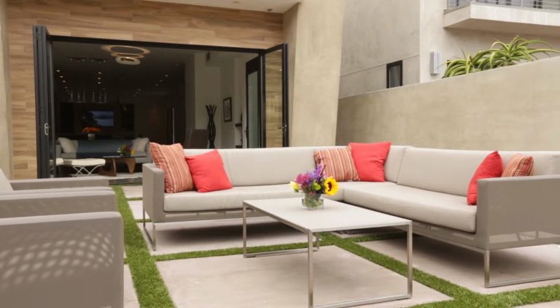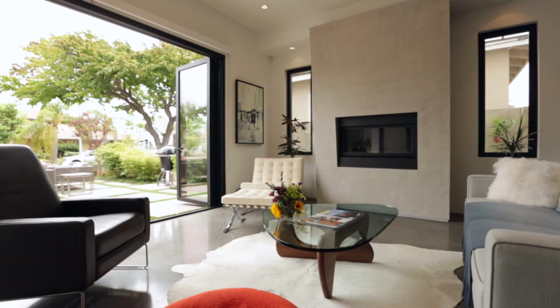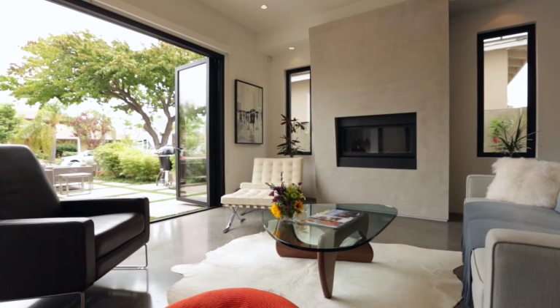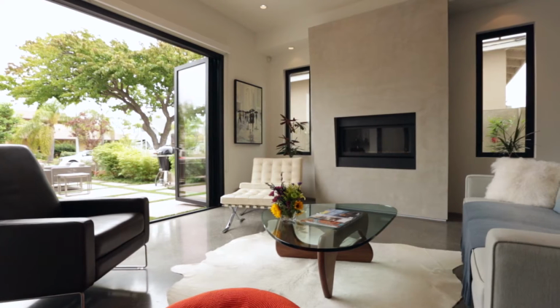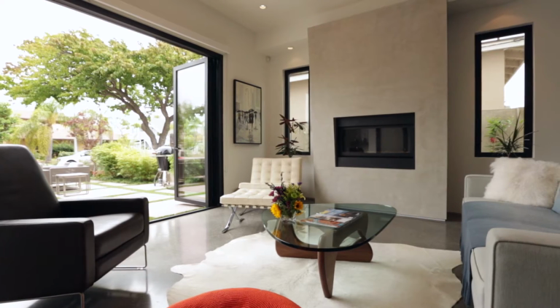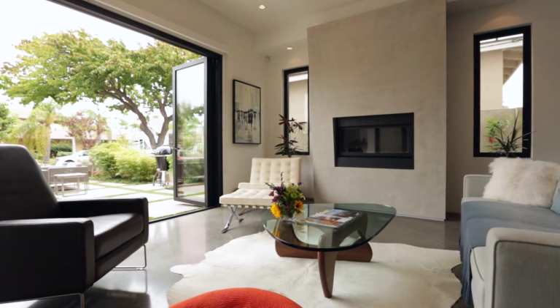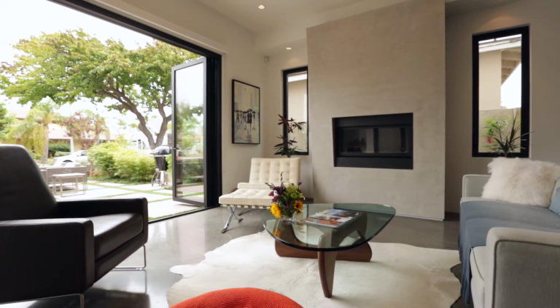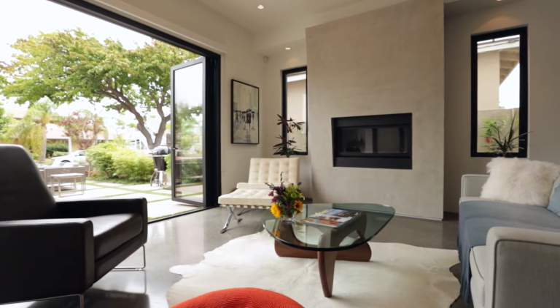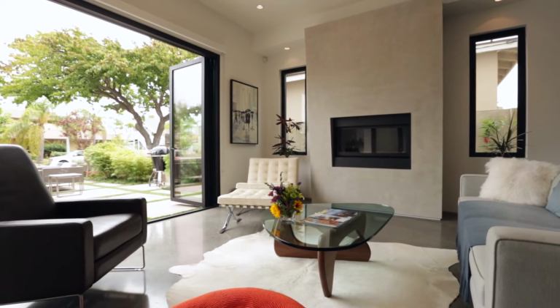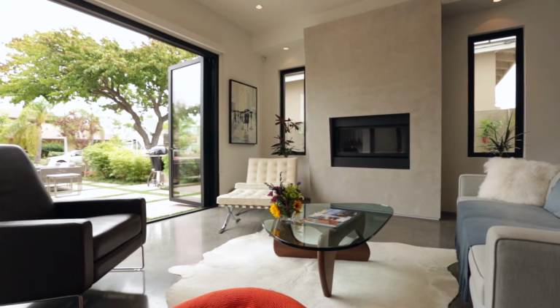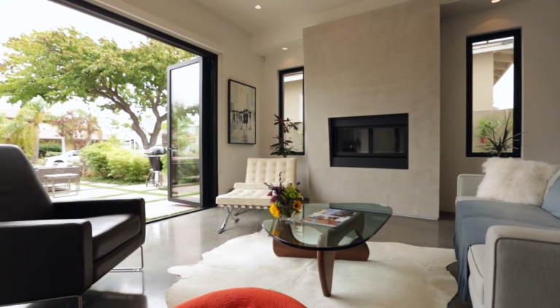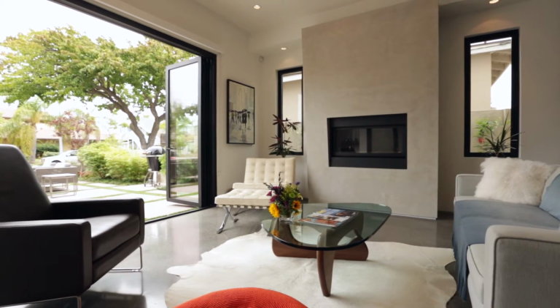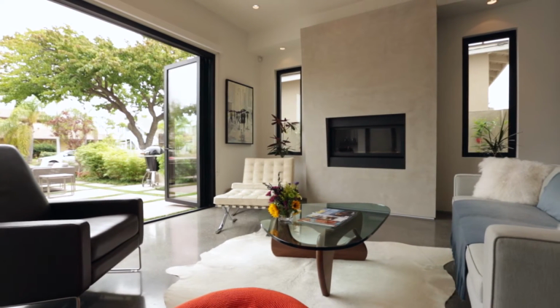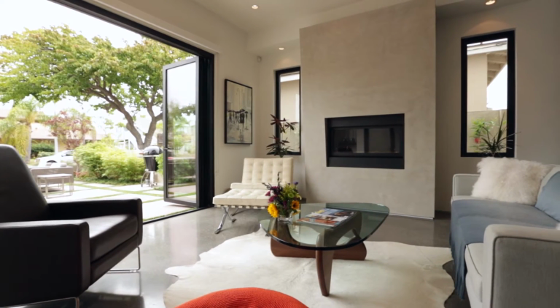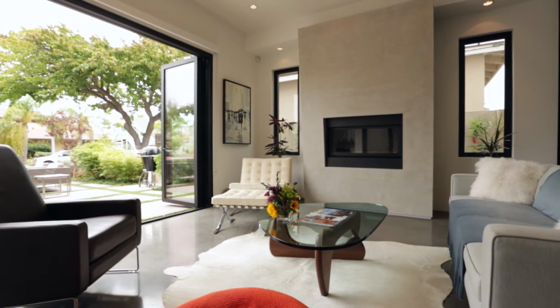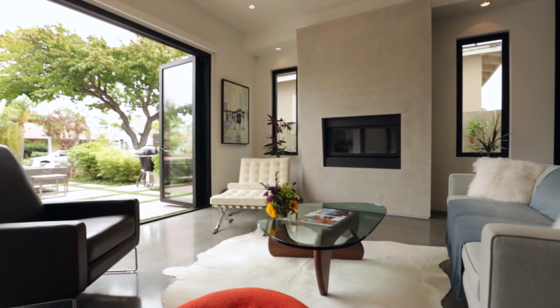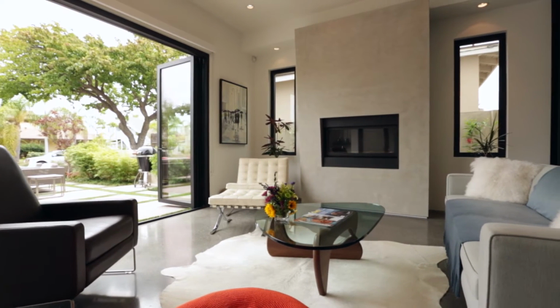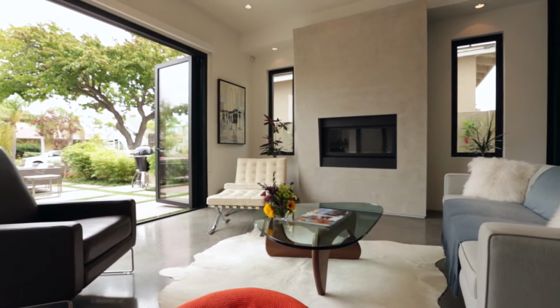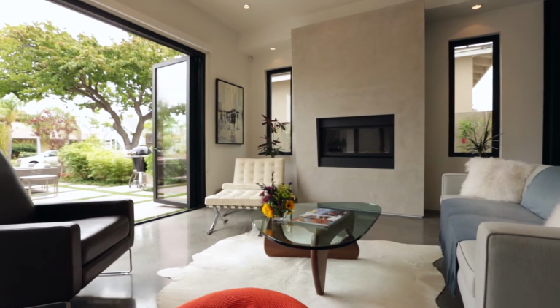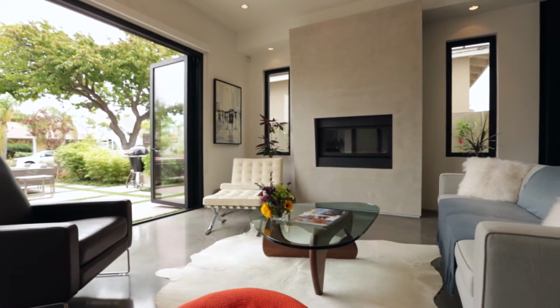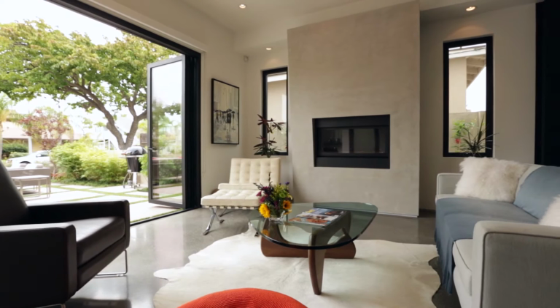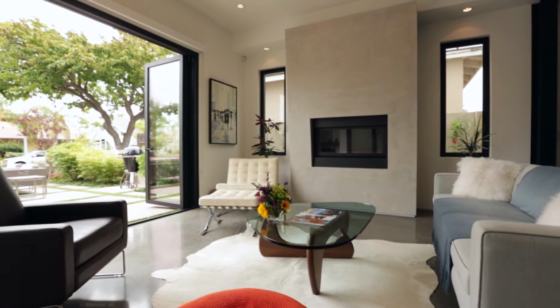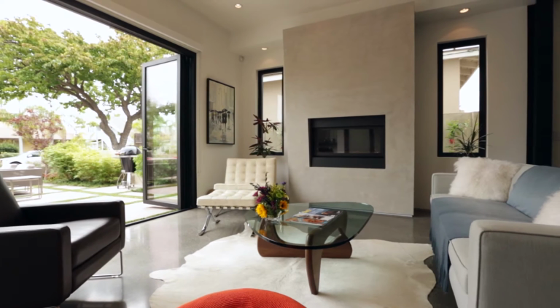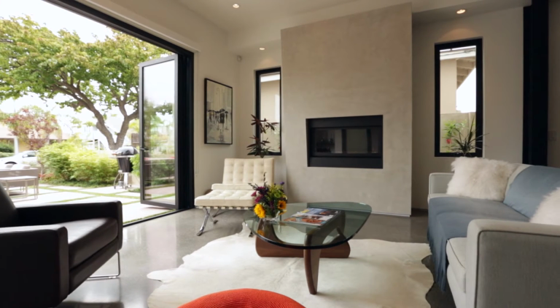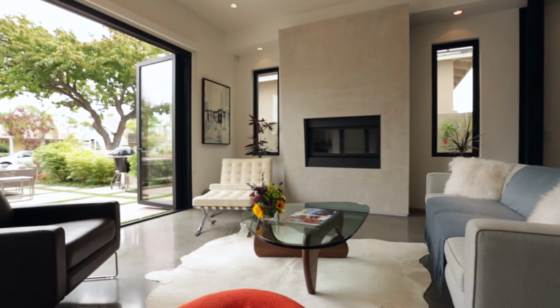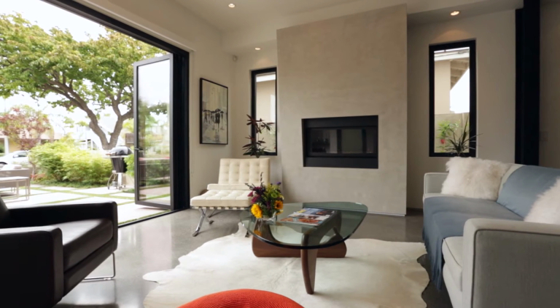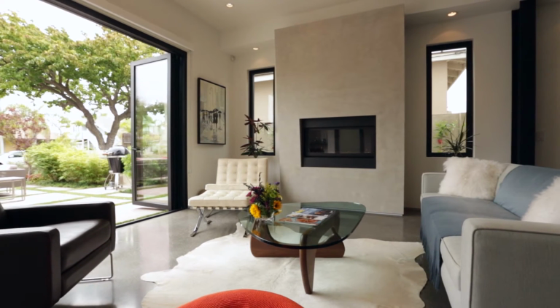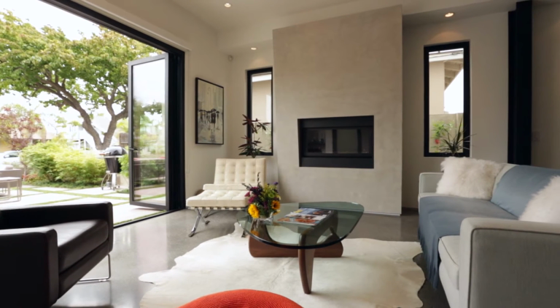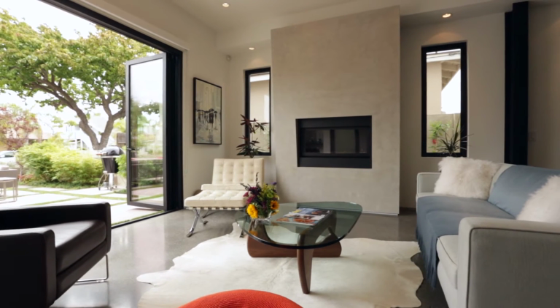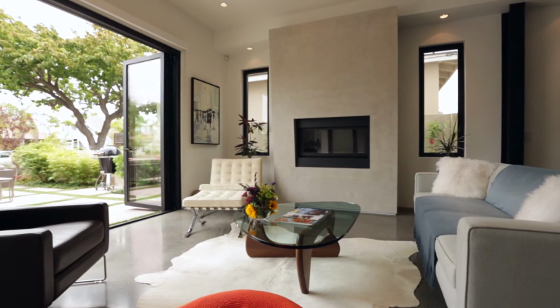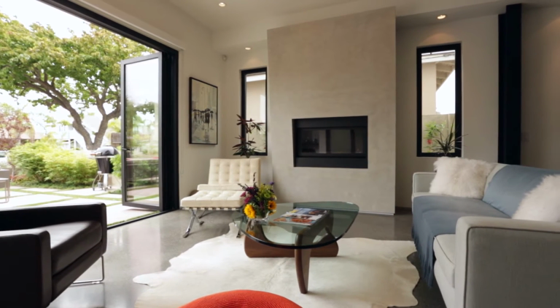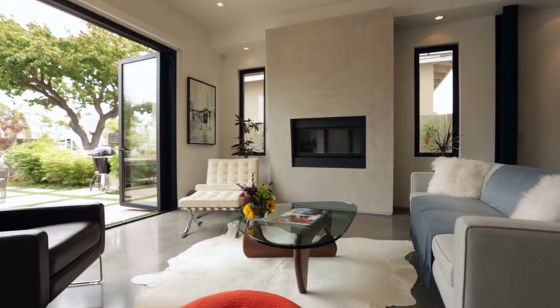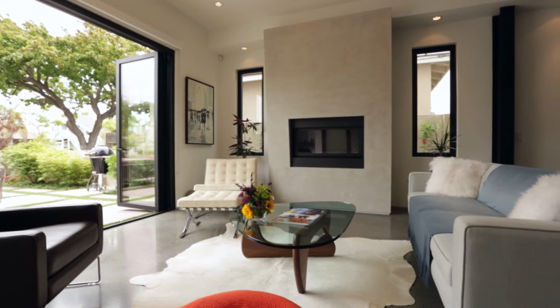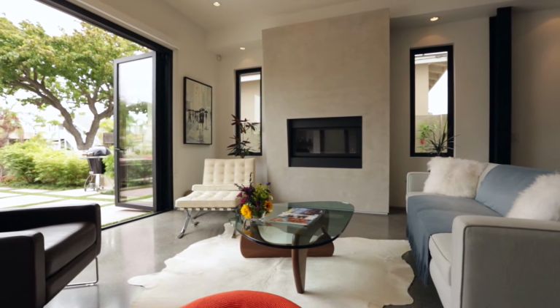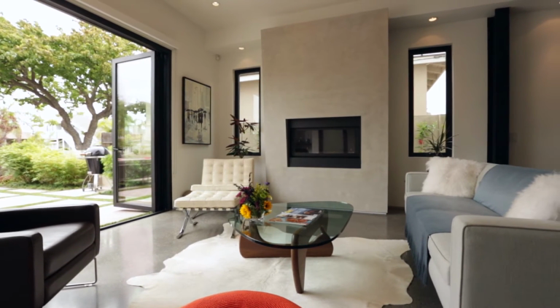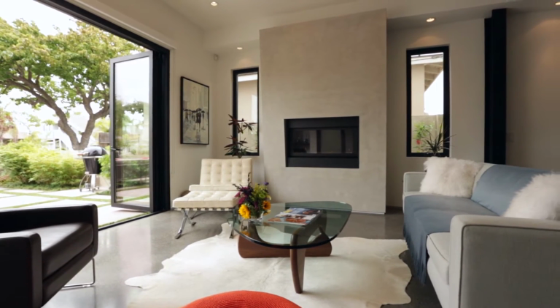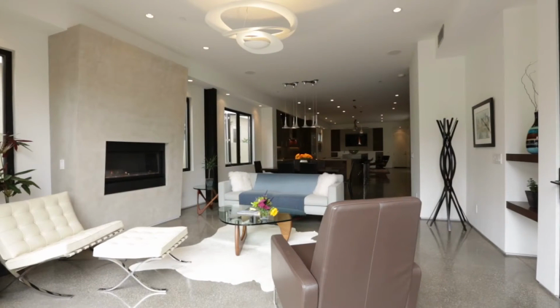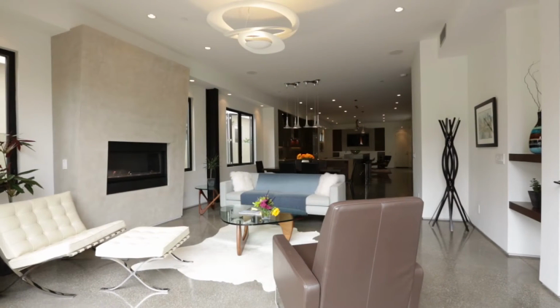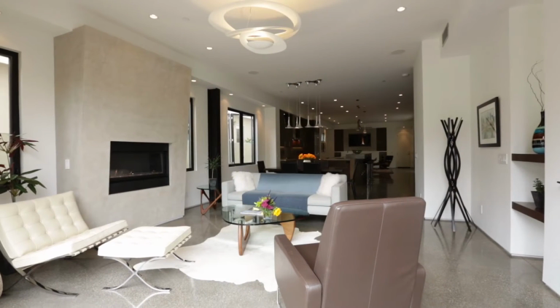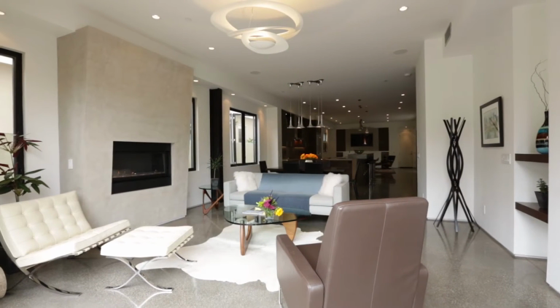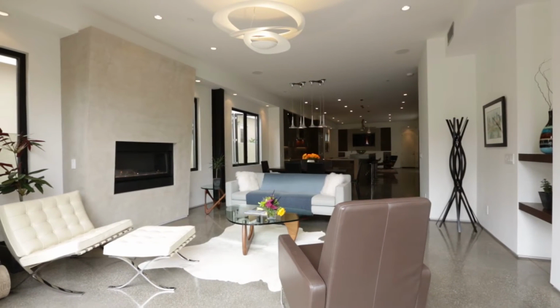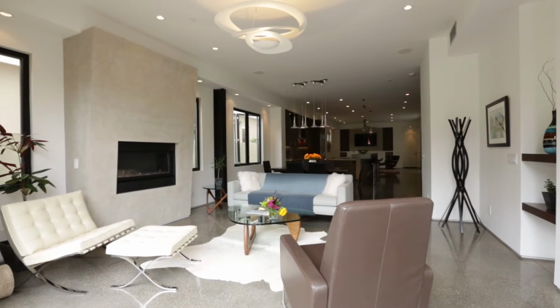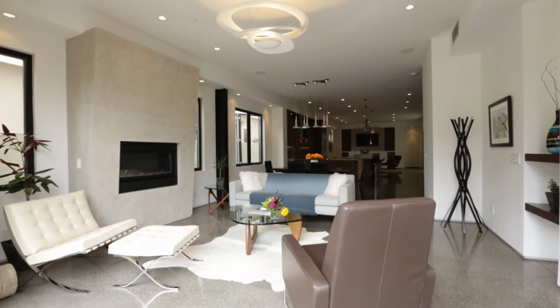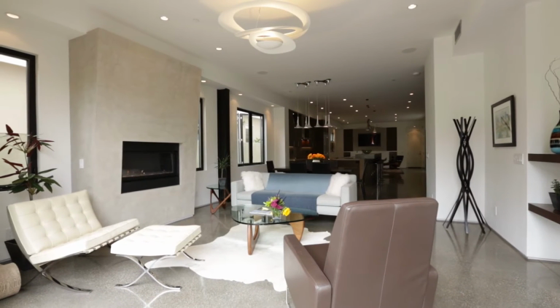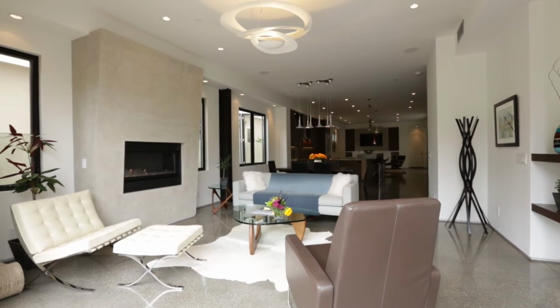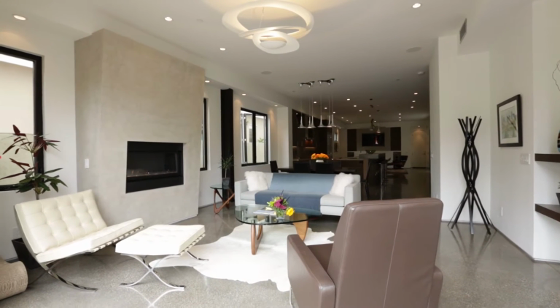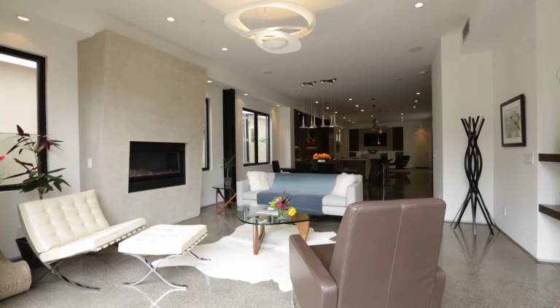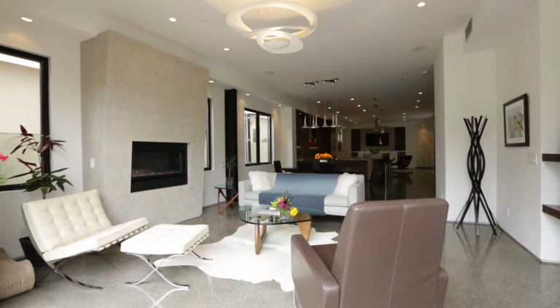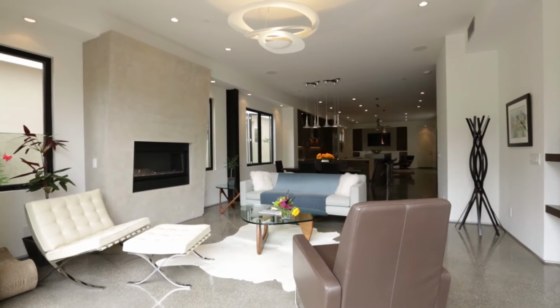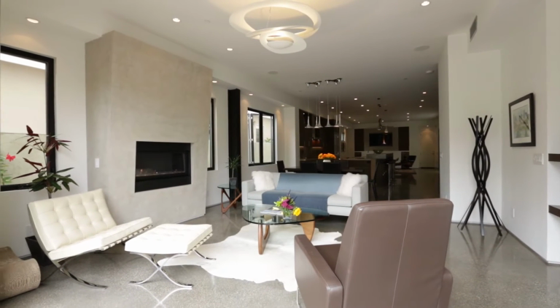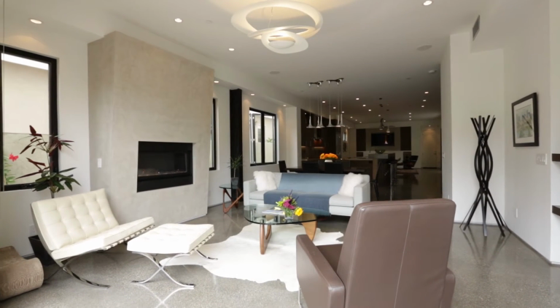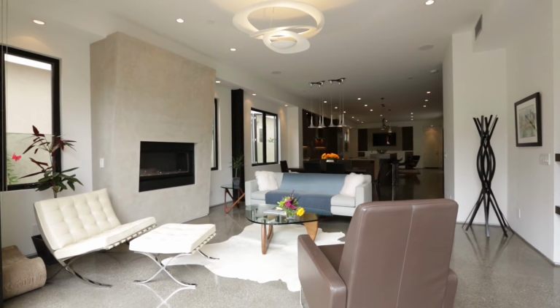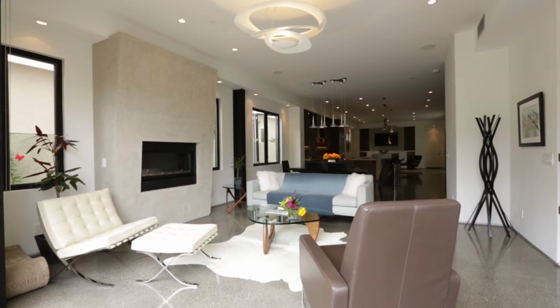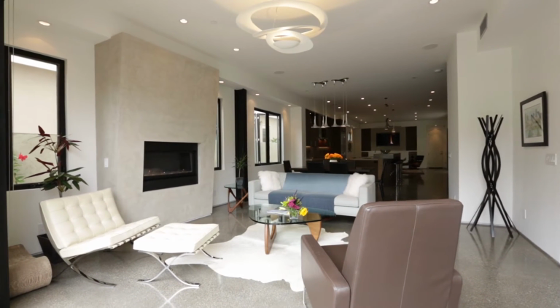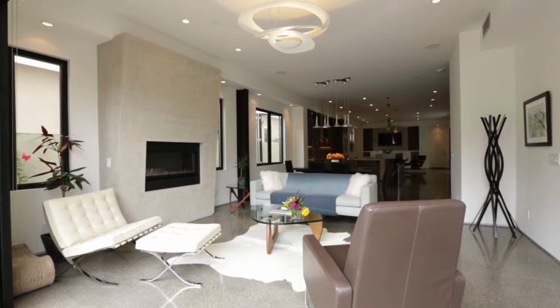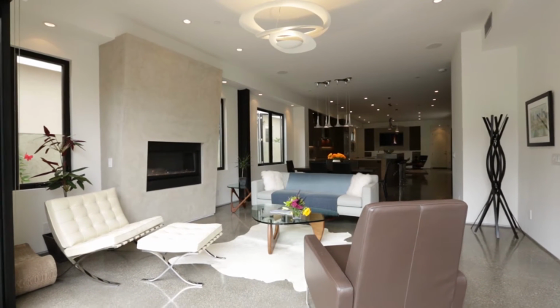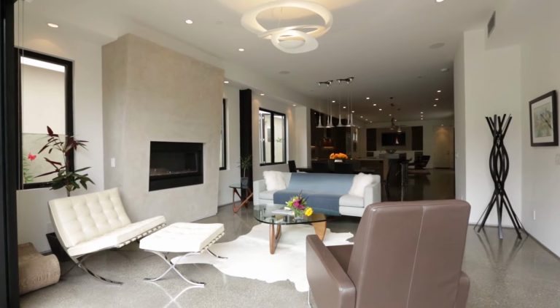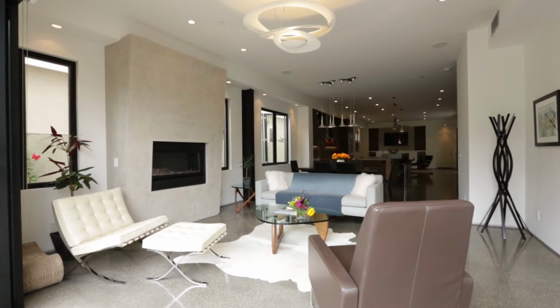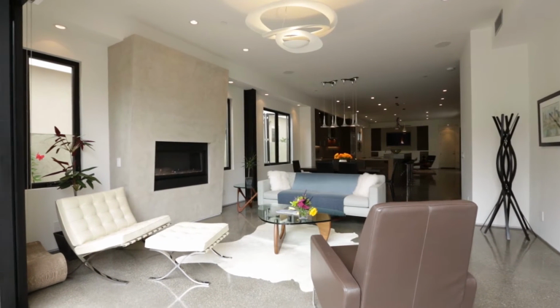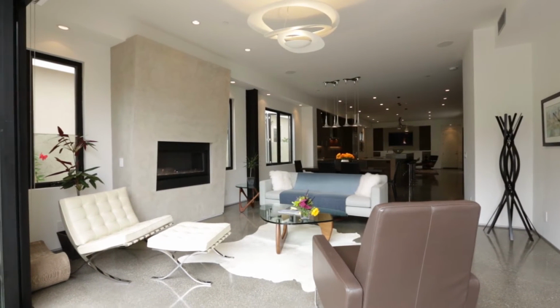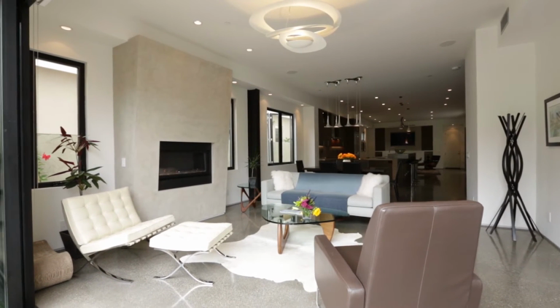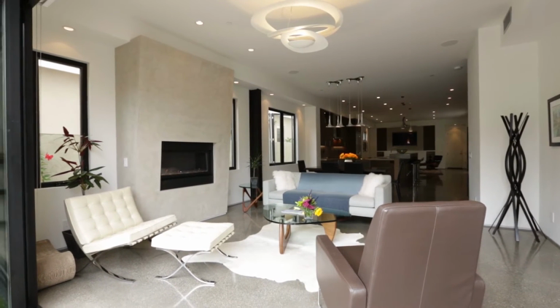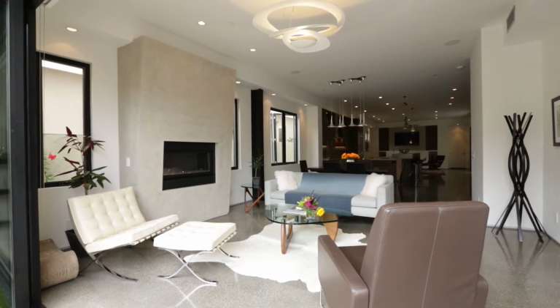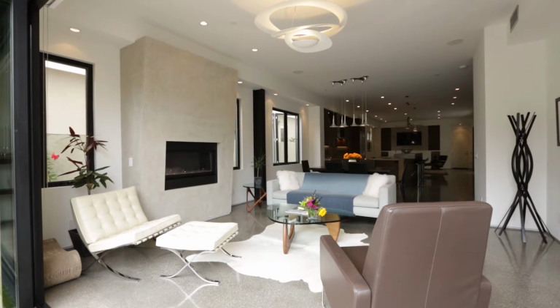A wall of glass opens seamlessly to the magic that awaits. The living room features a dramatic fireplace and designer fixtures.